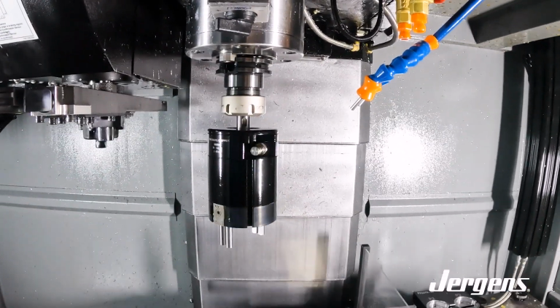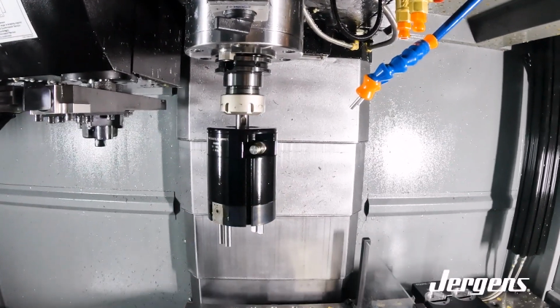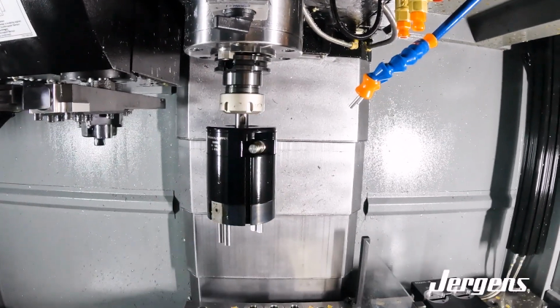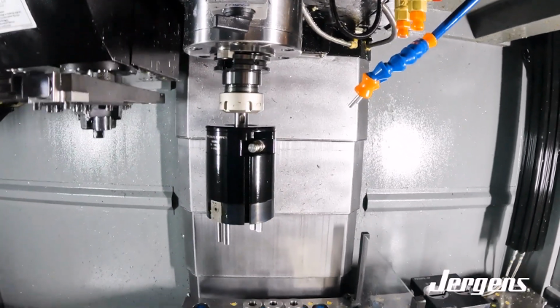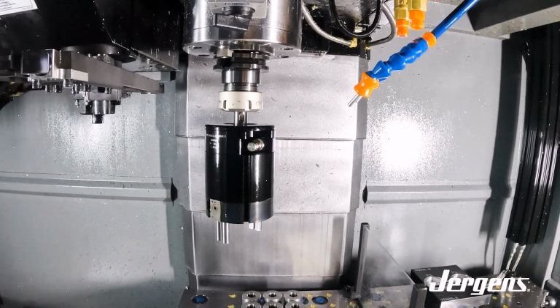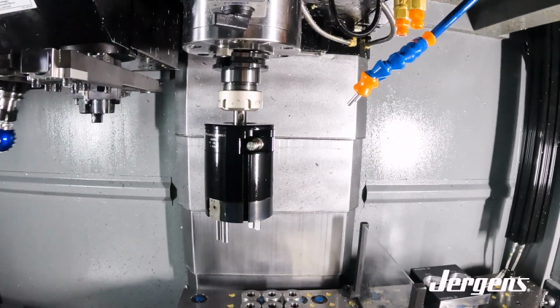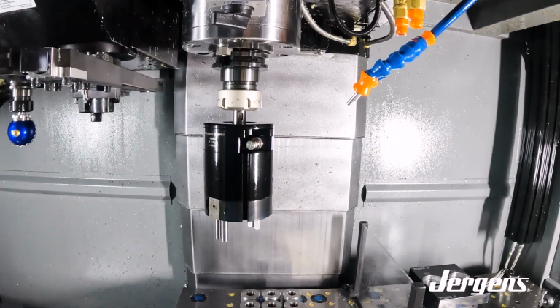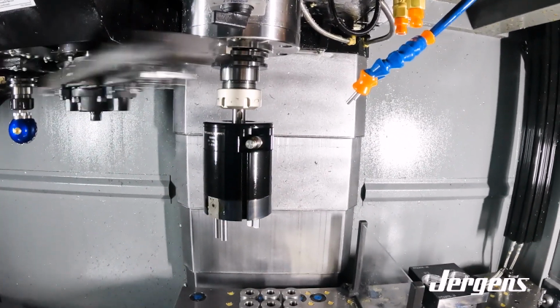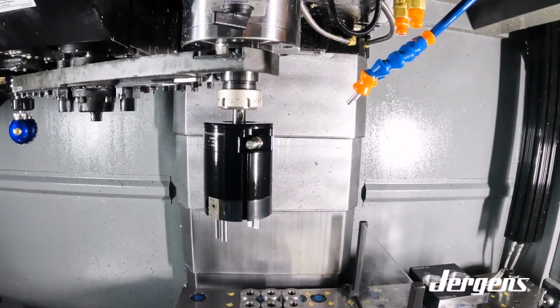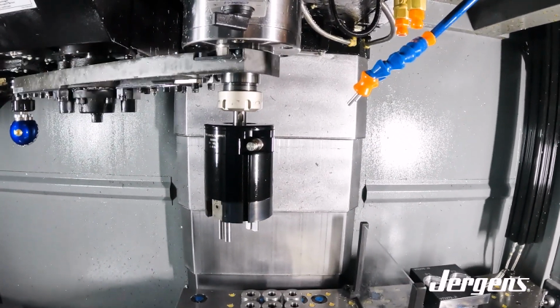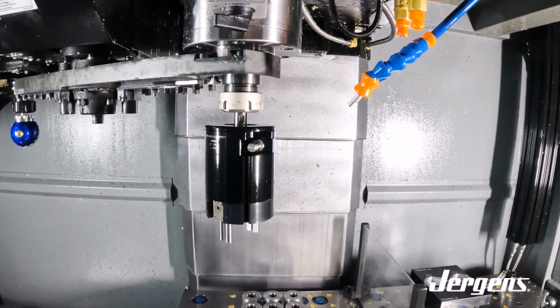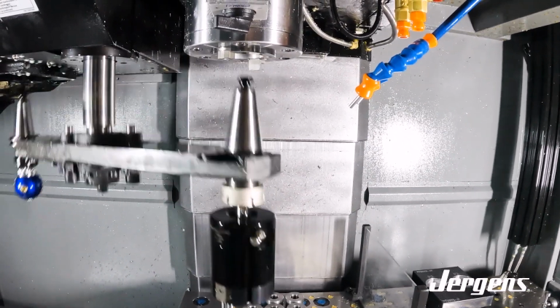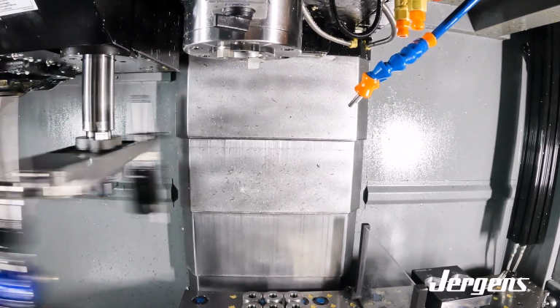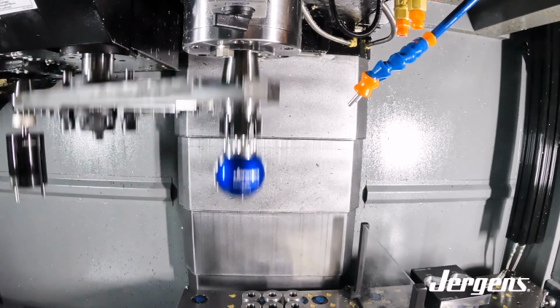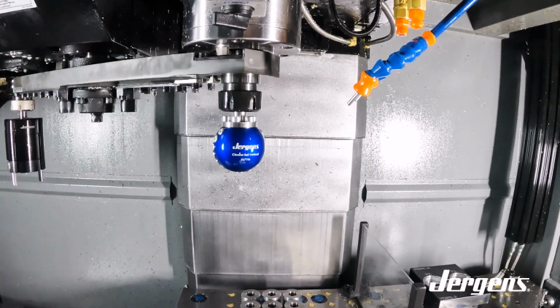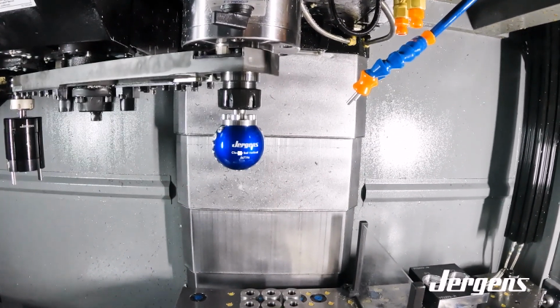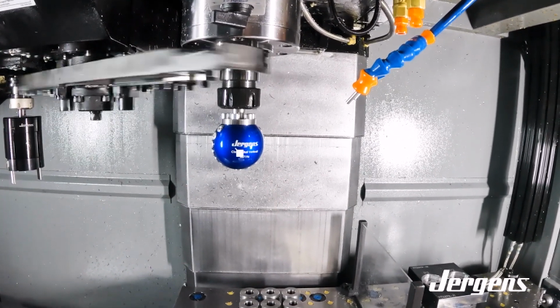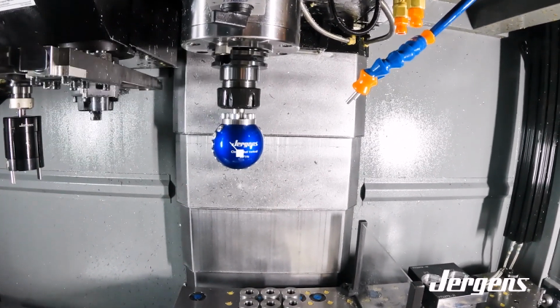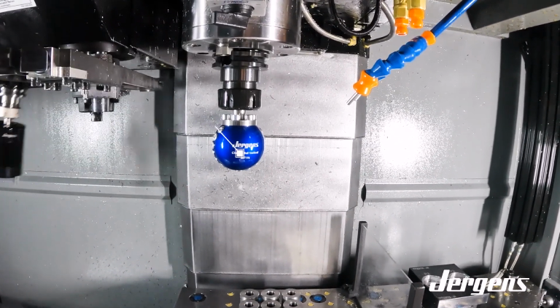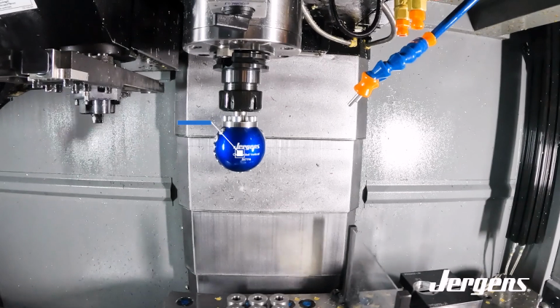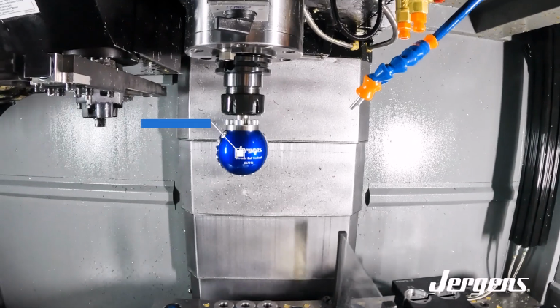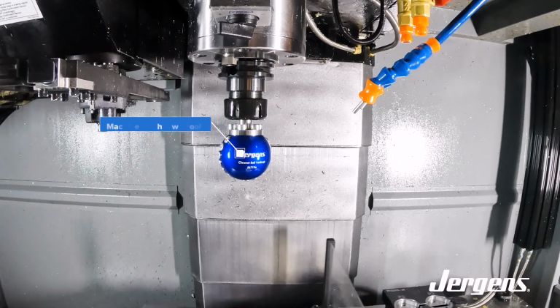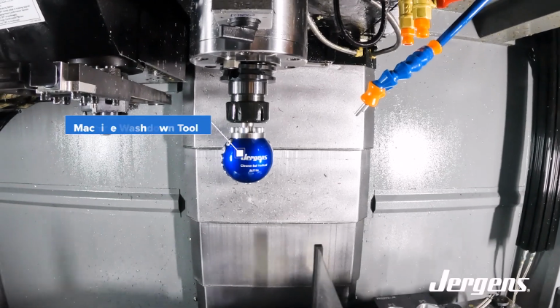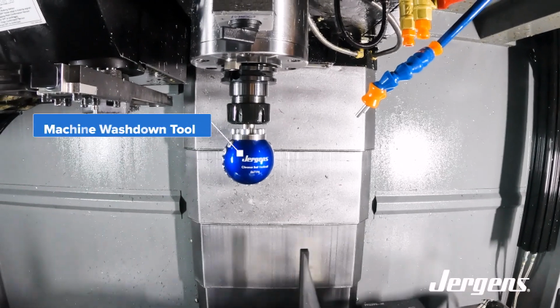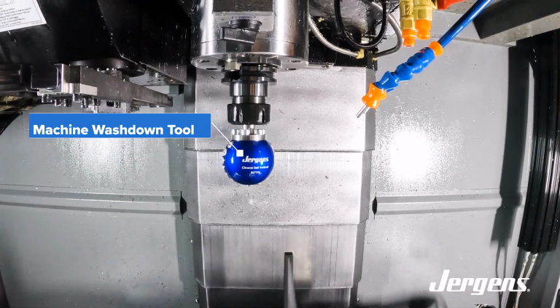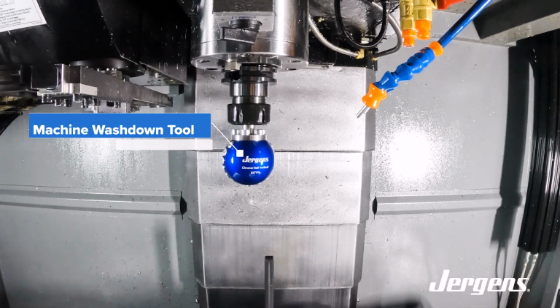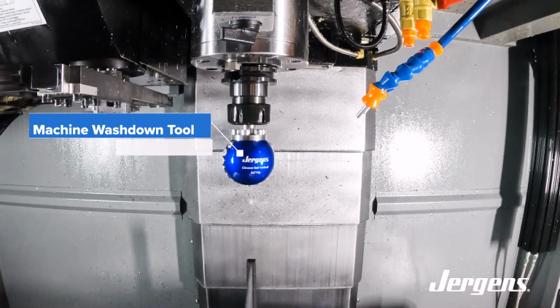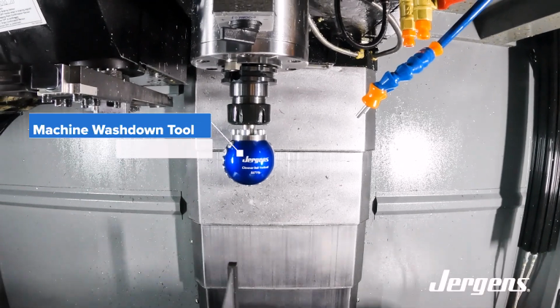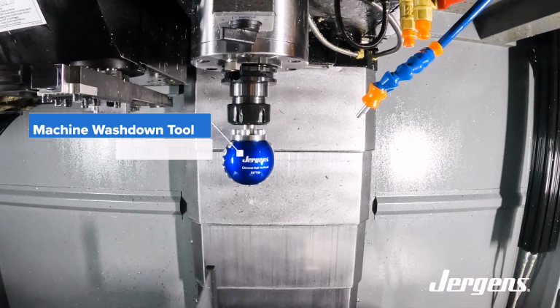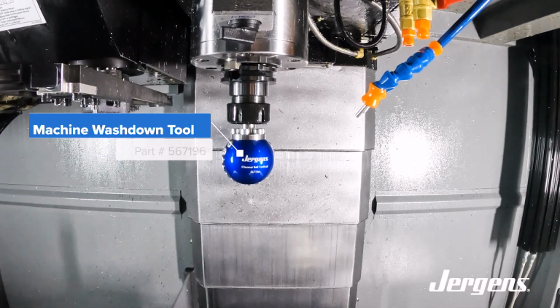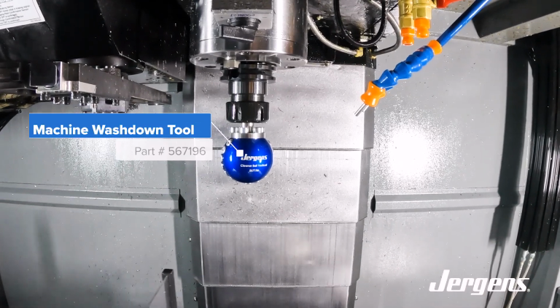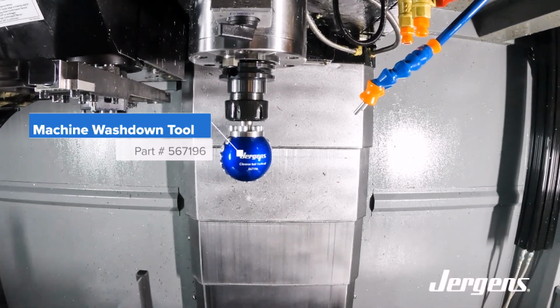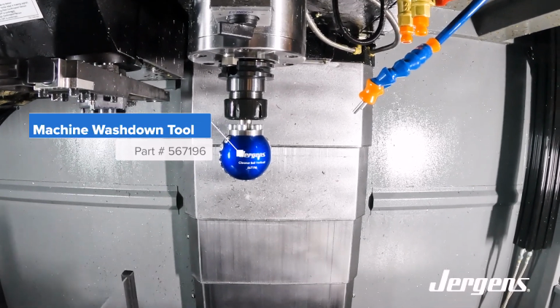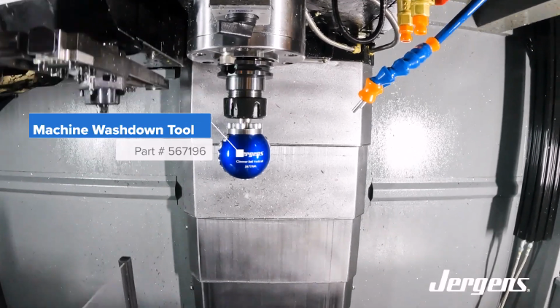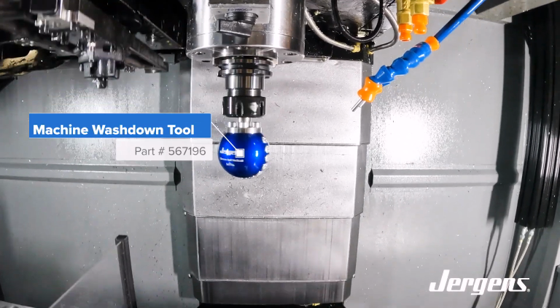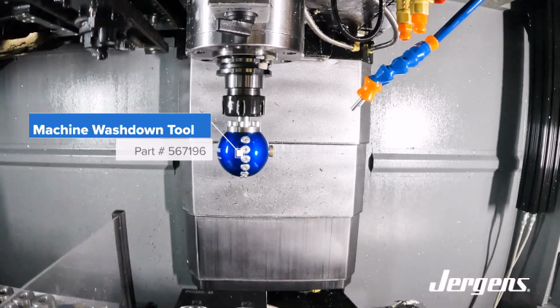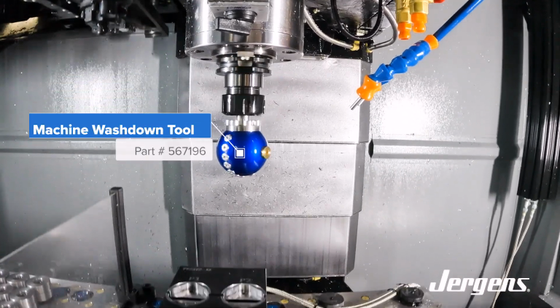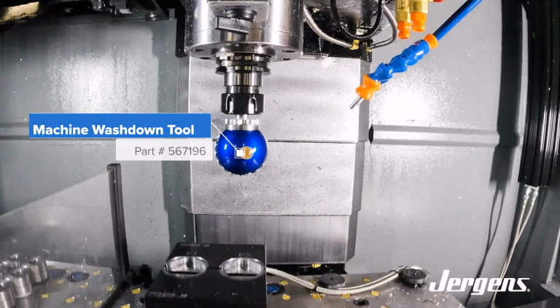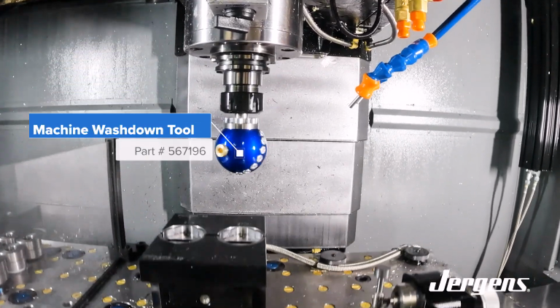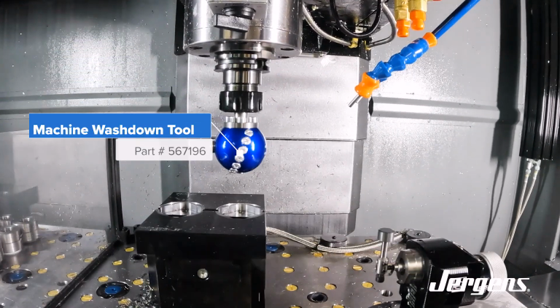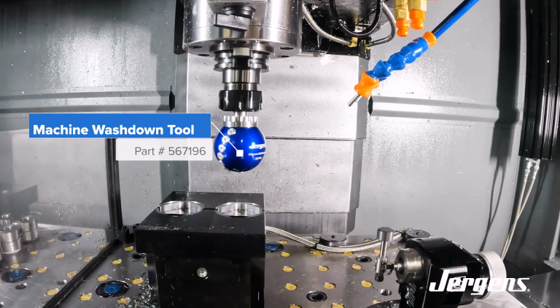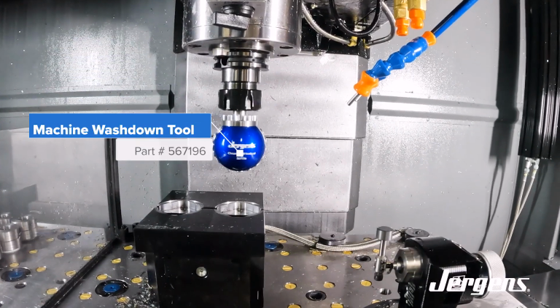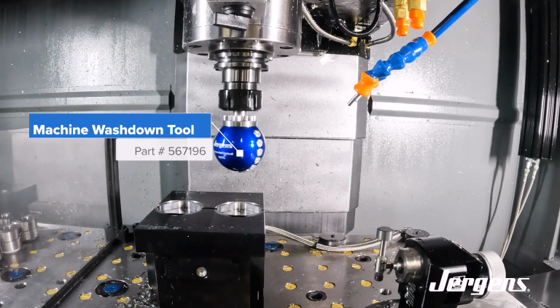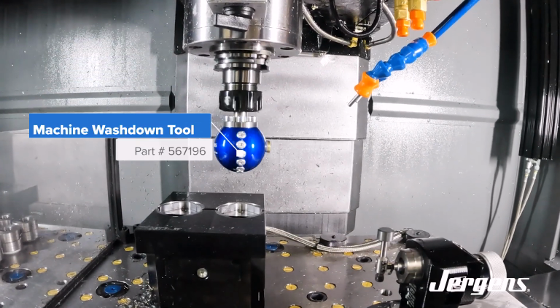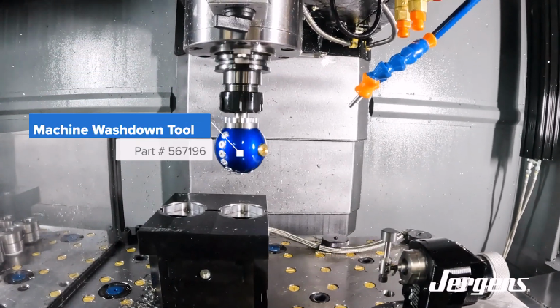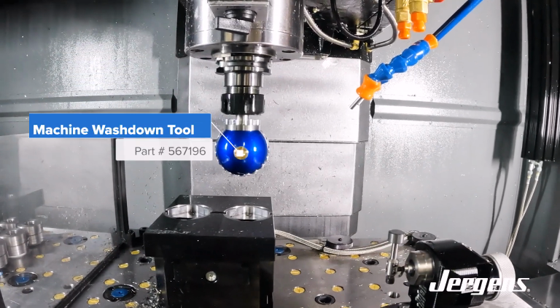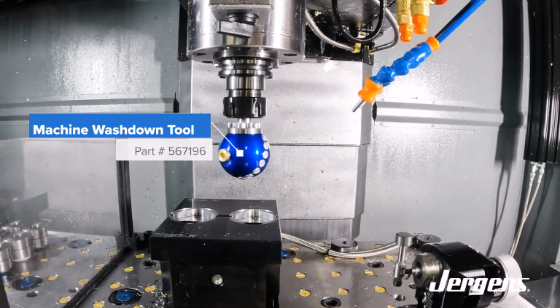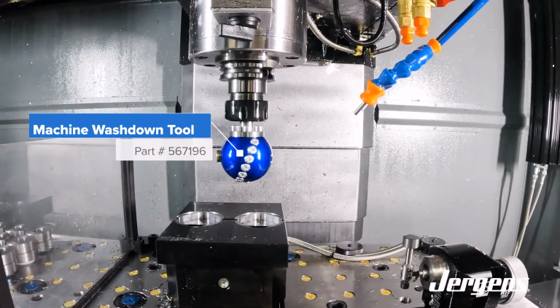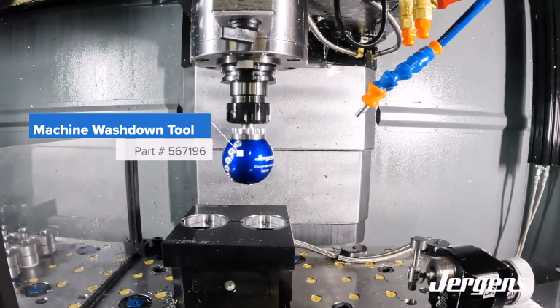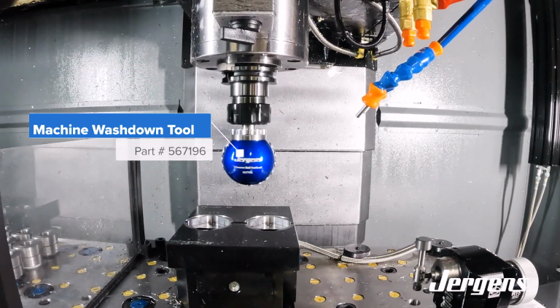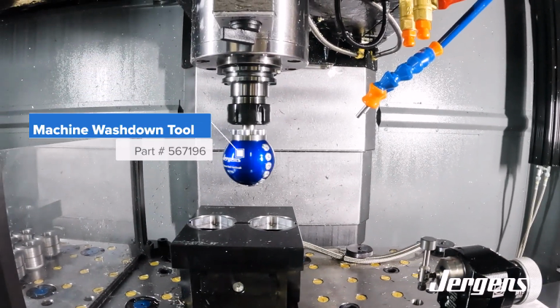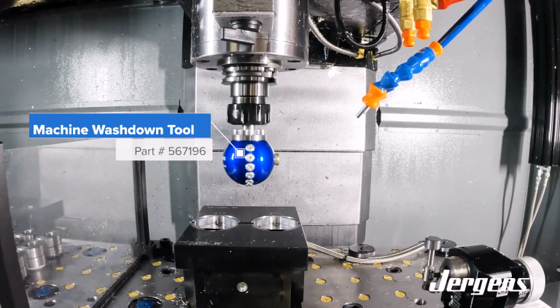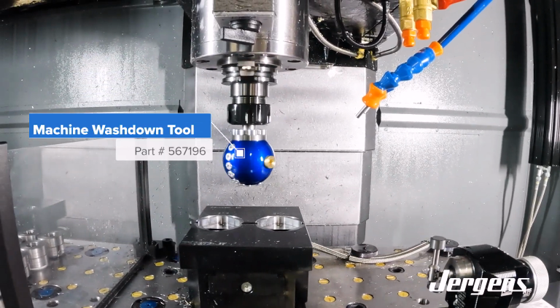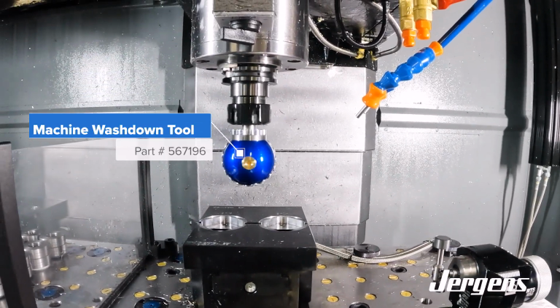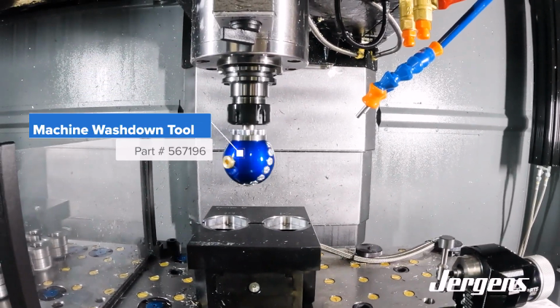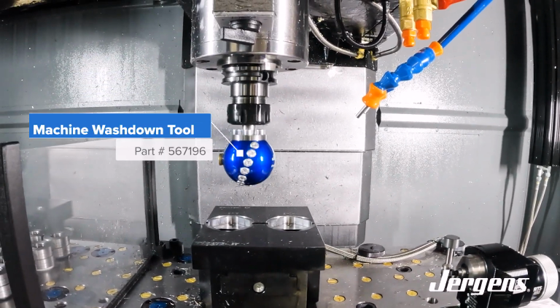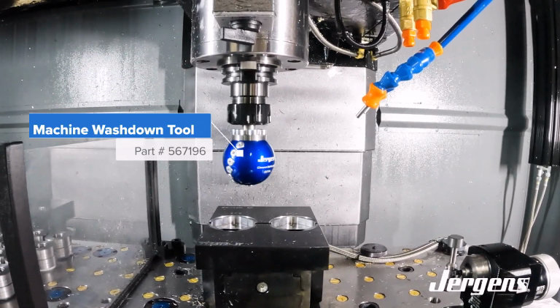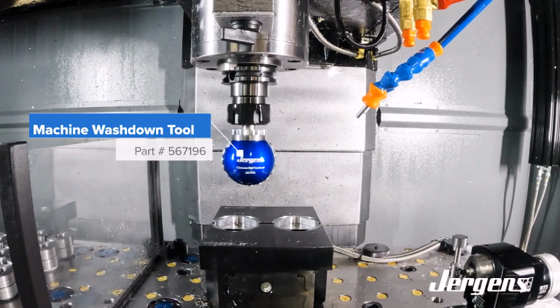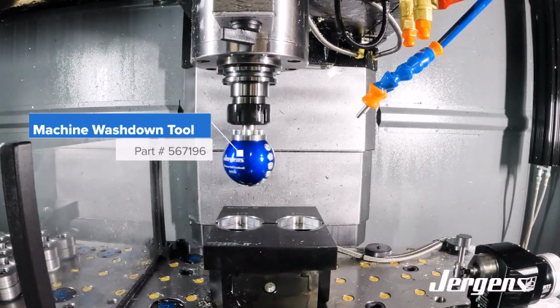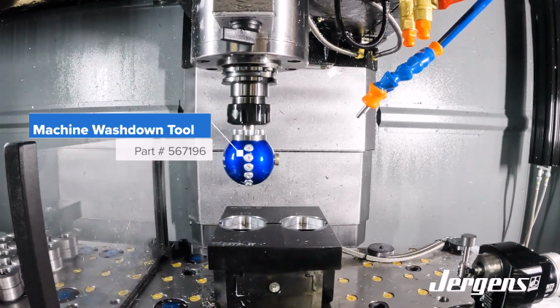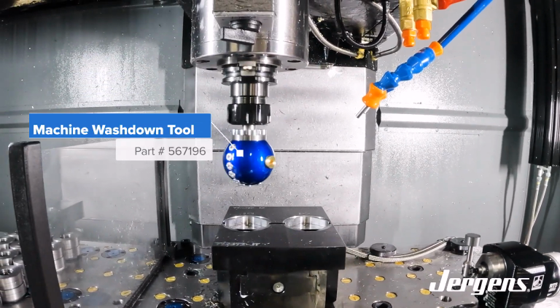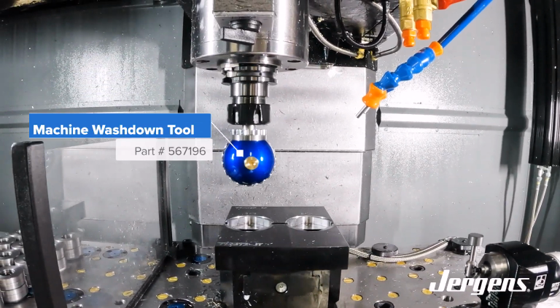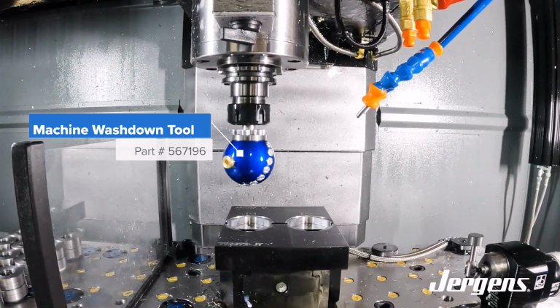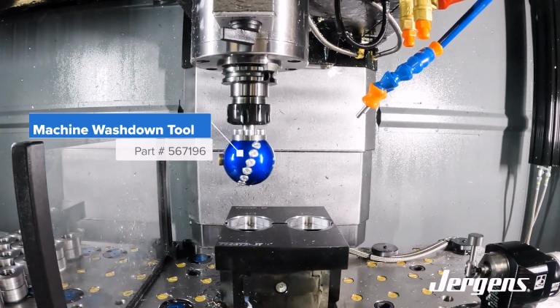Juergens has your automation needs covered from start to finish. Keep your machine and parts in peak condition by cleaning with the Juergens machine washdown tool.